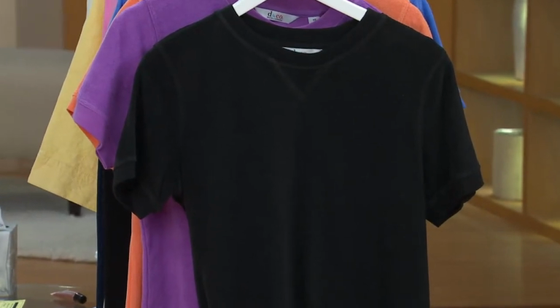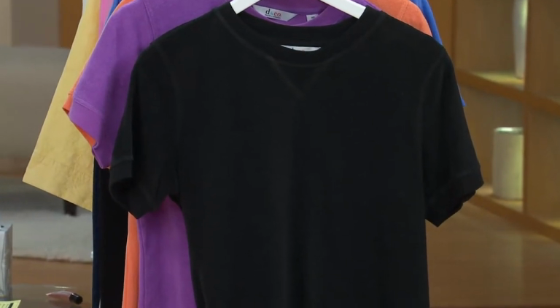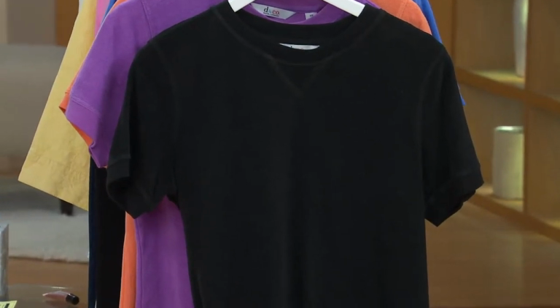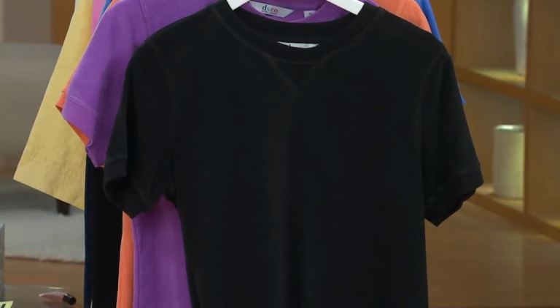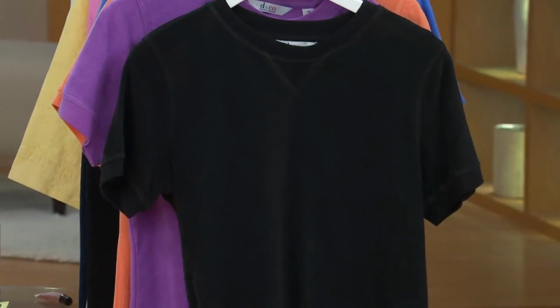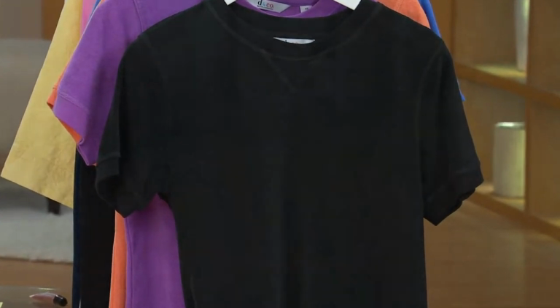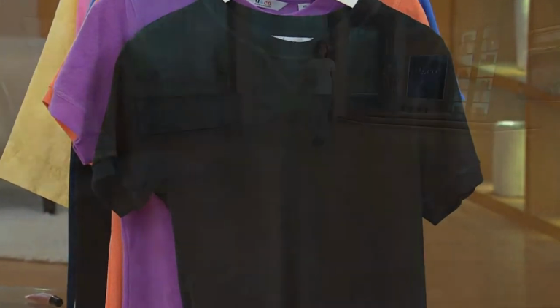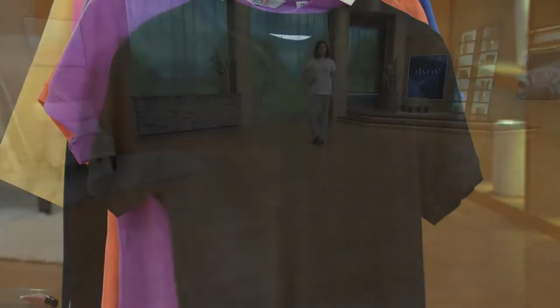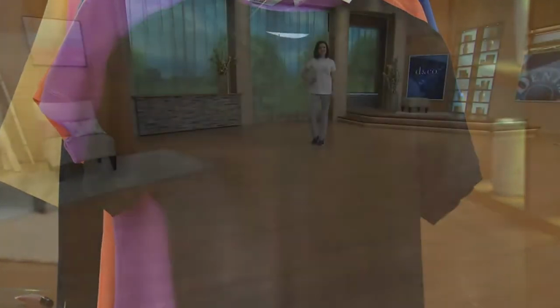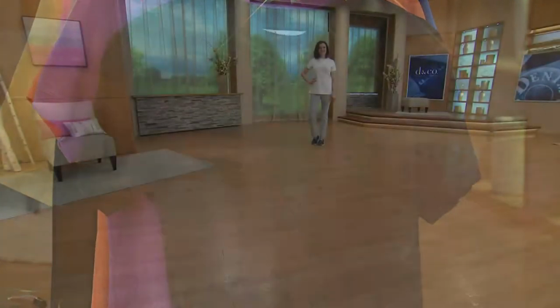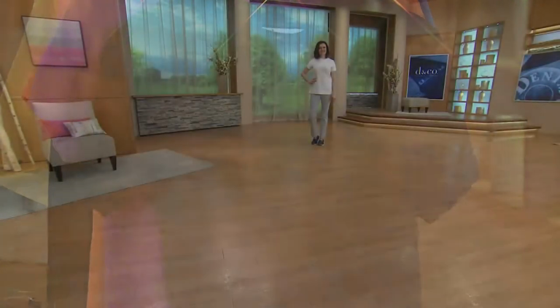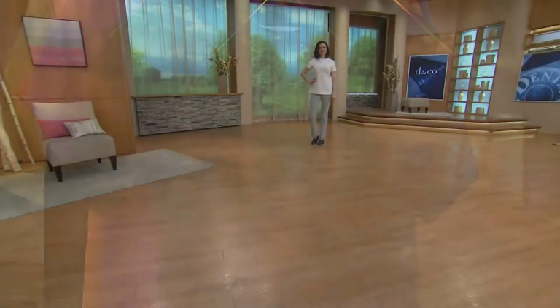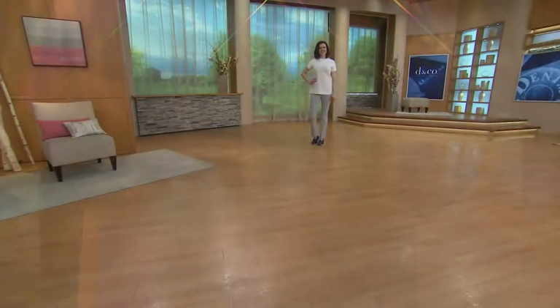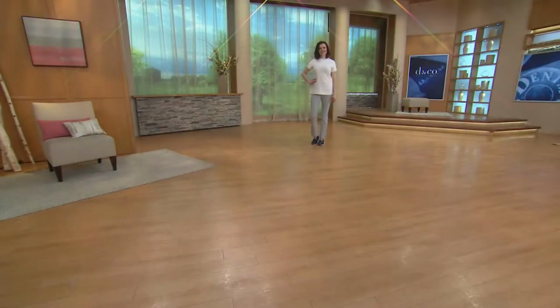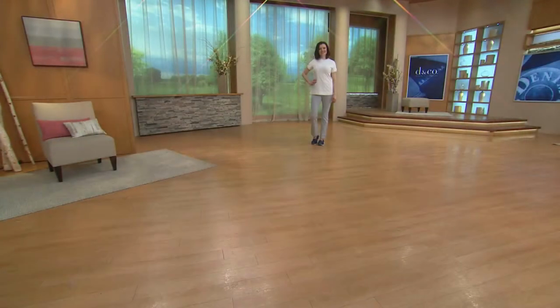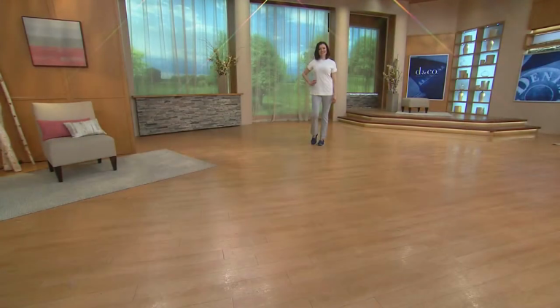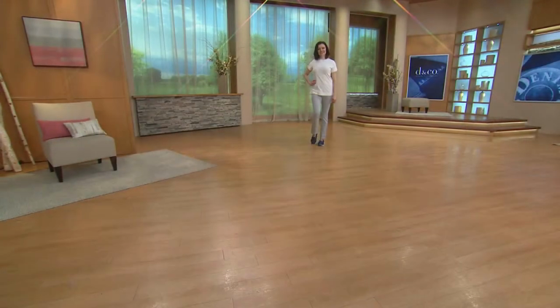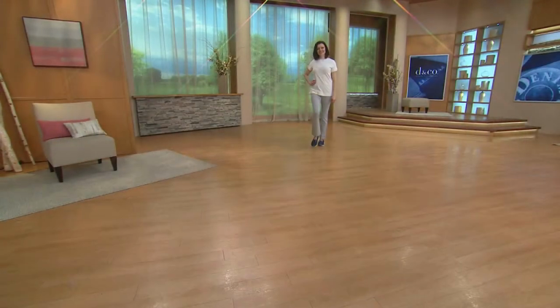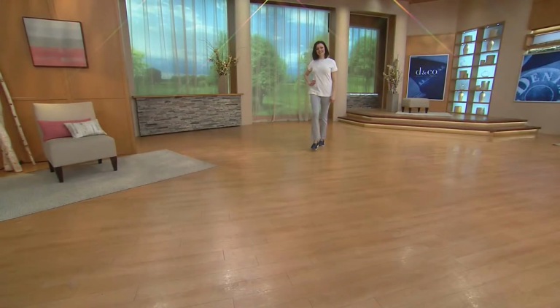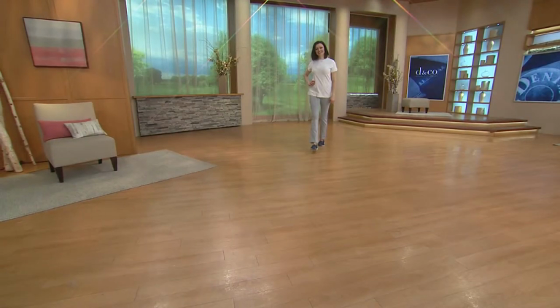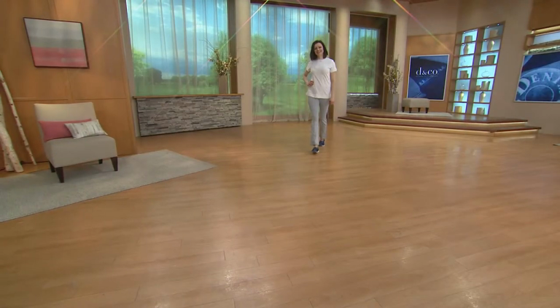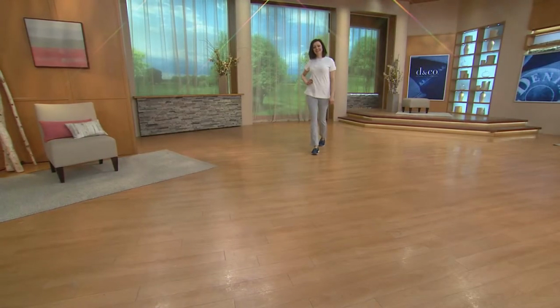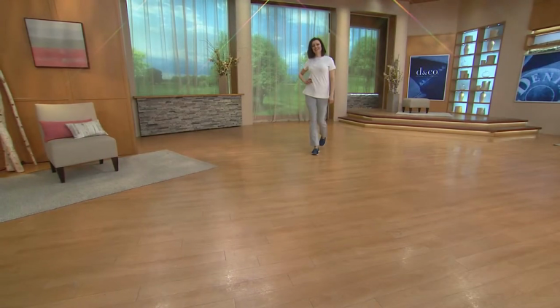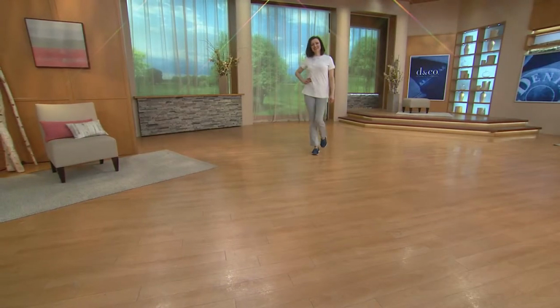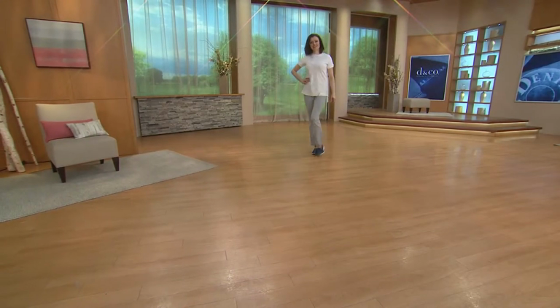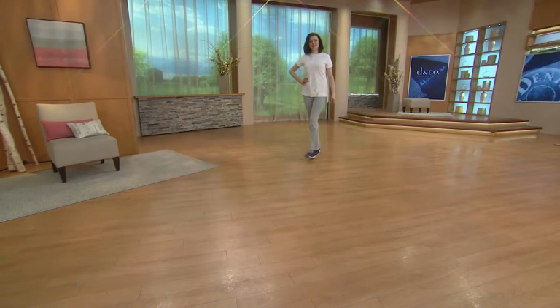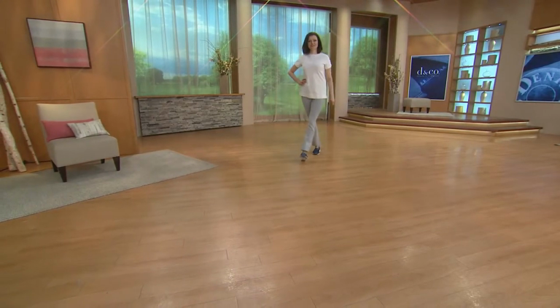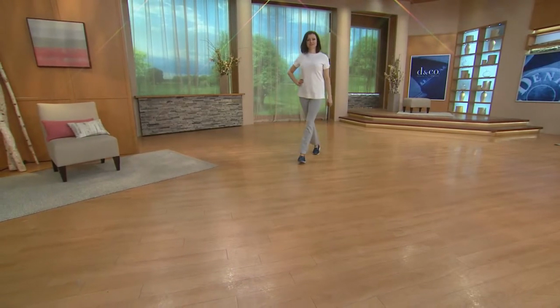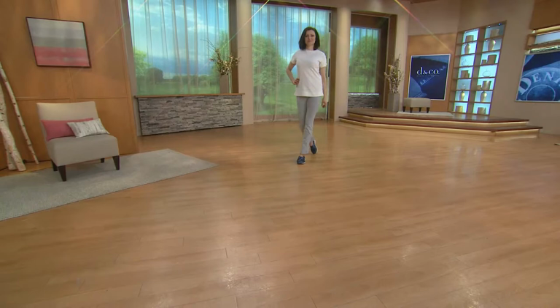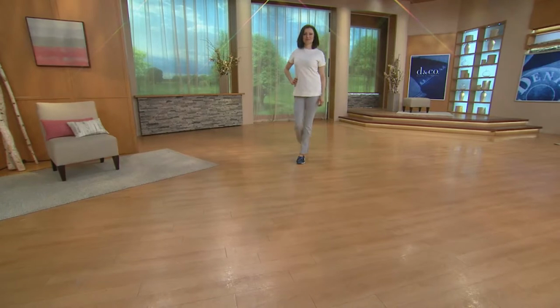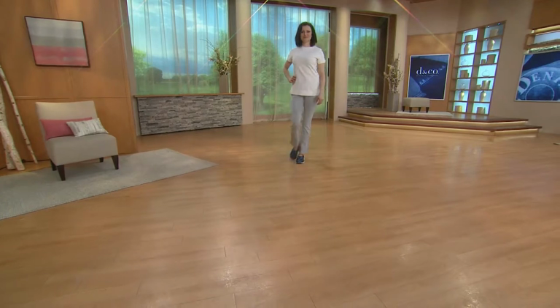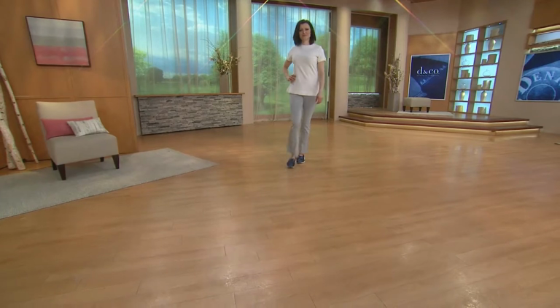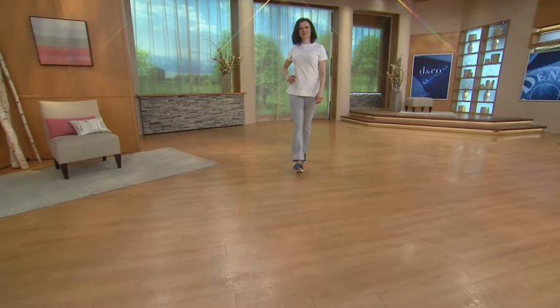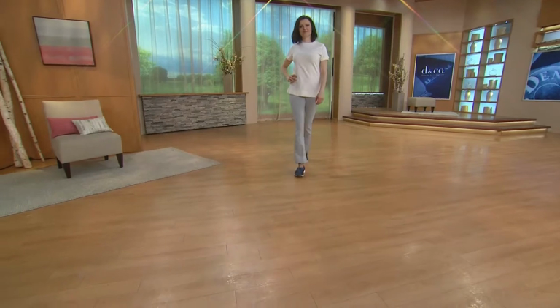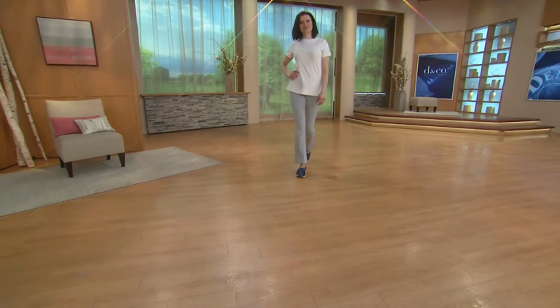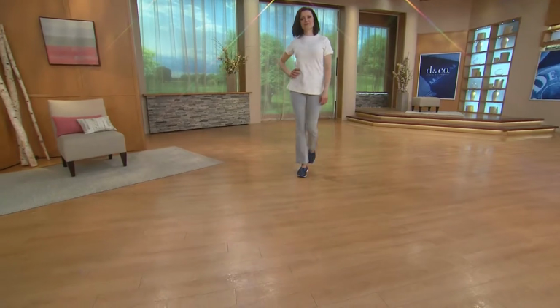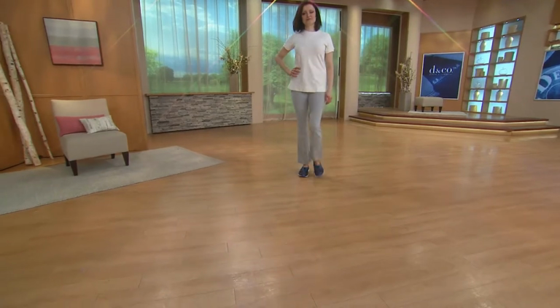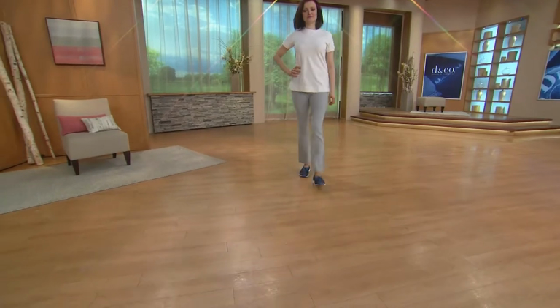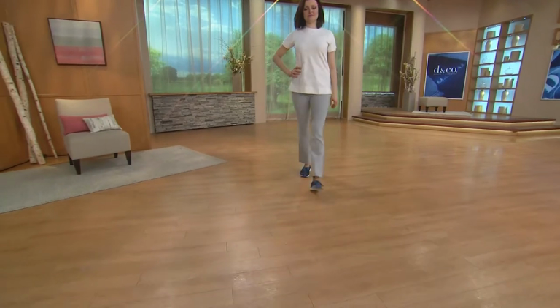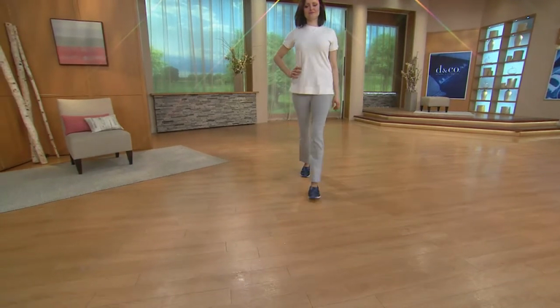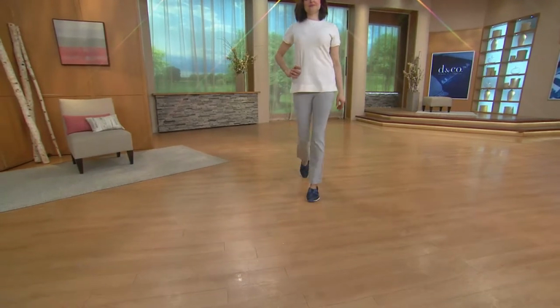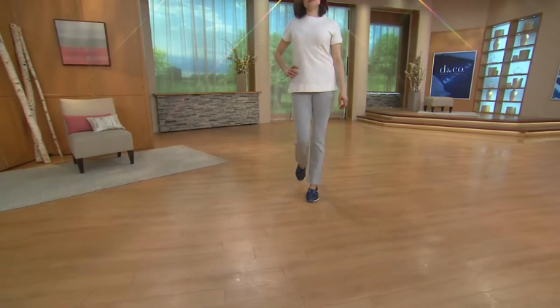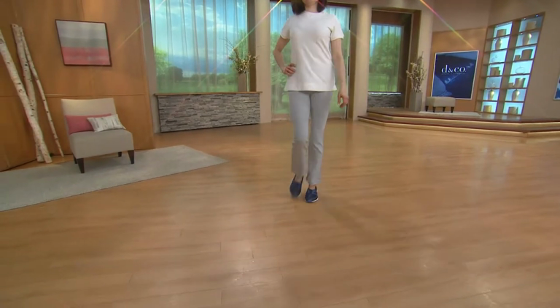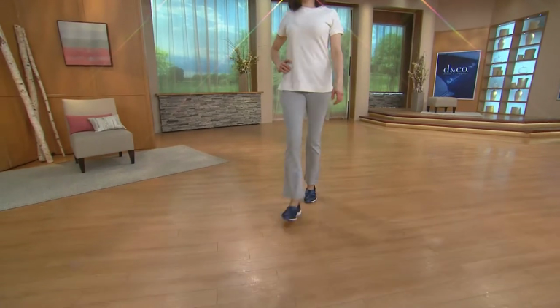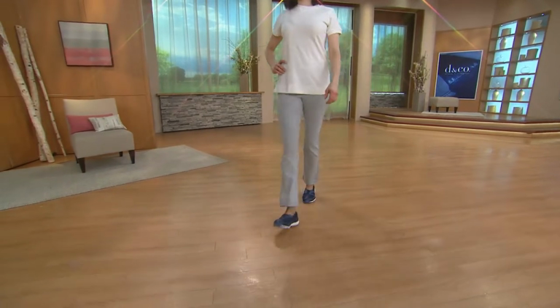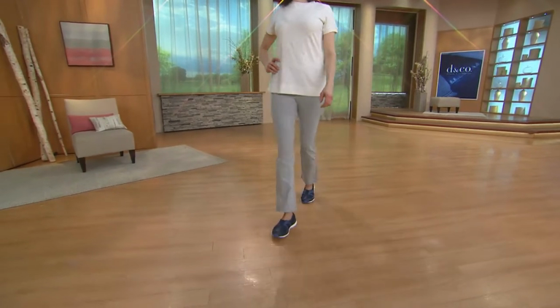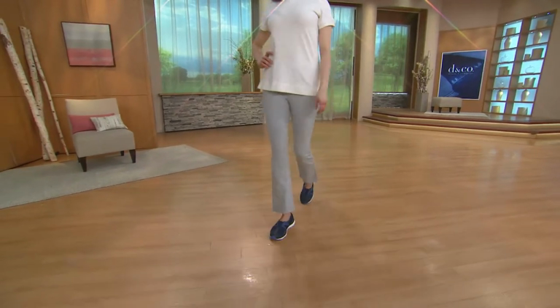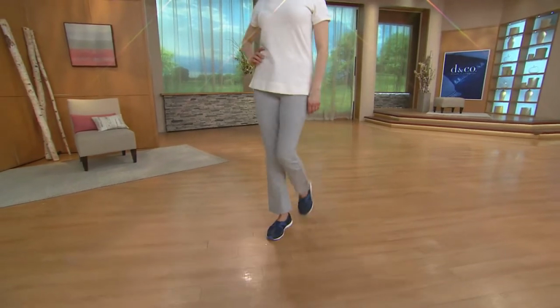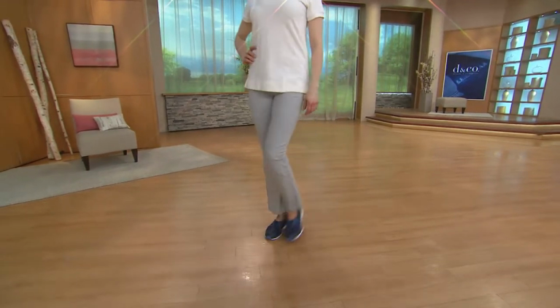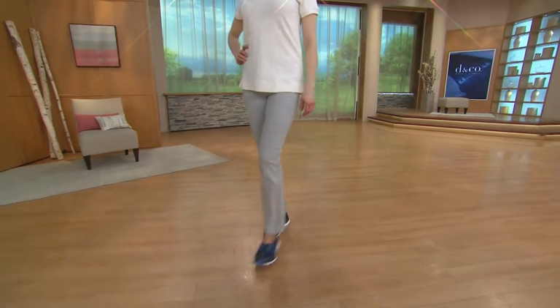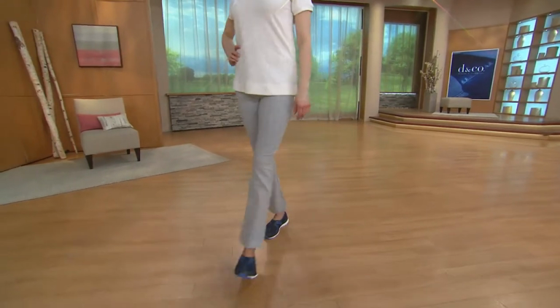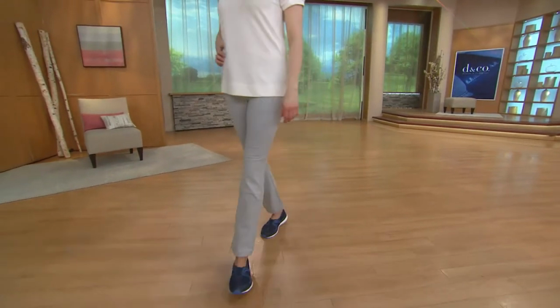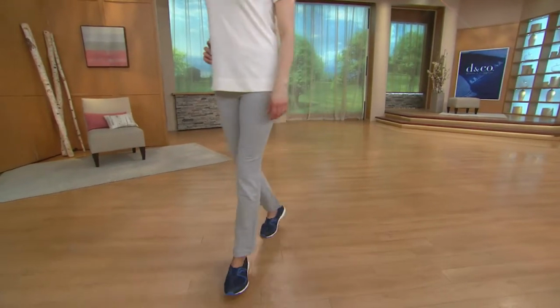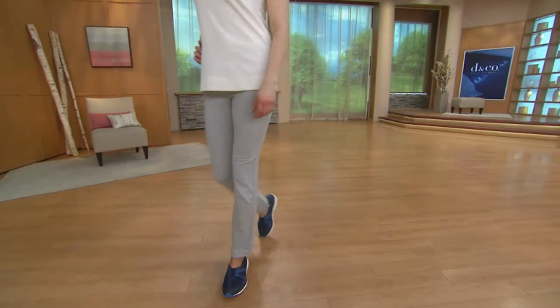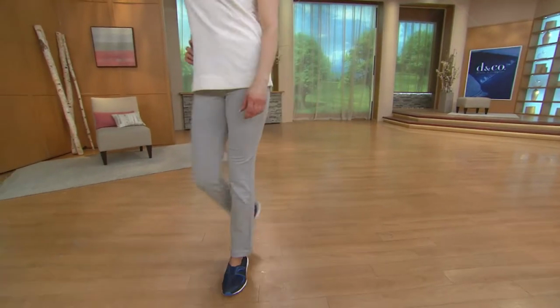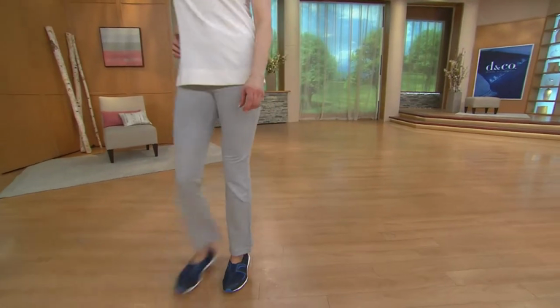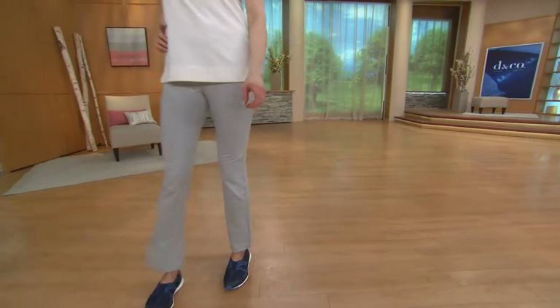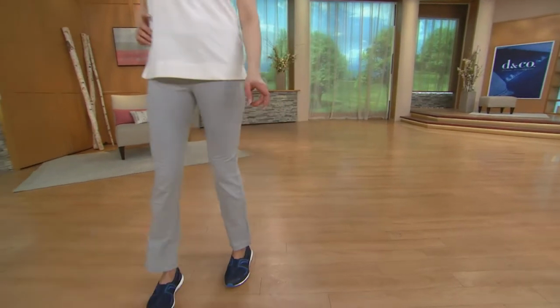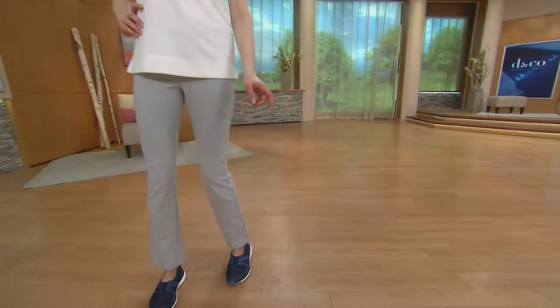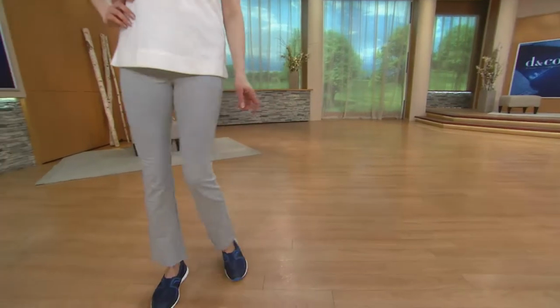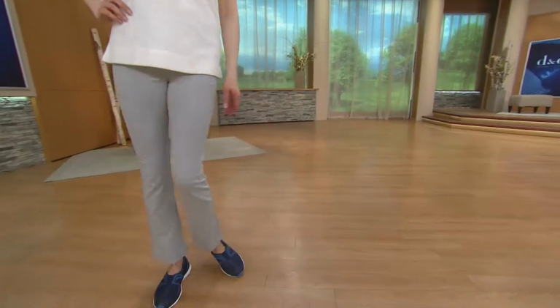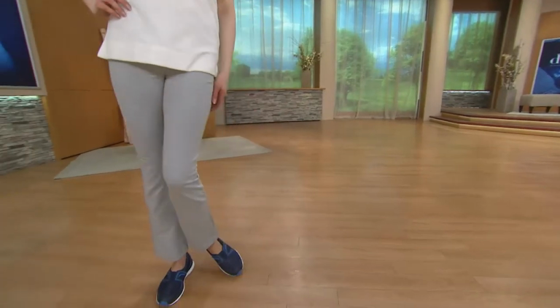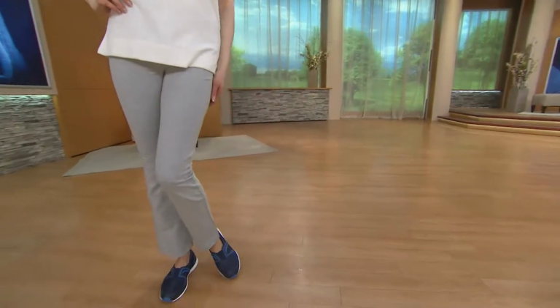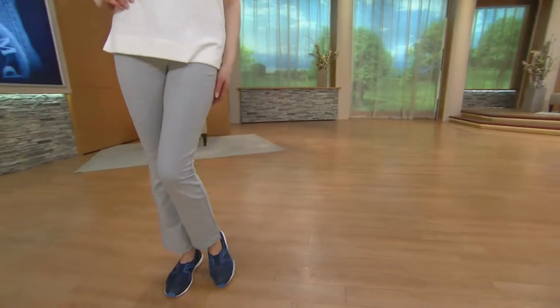A214310 is your item number — $27.50 for the first, and everyone after that becomes $23.50.